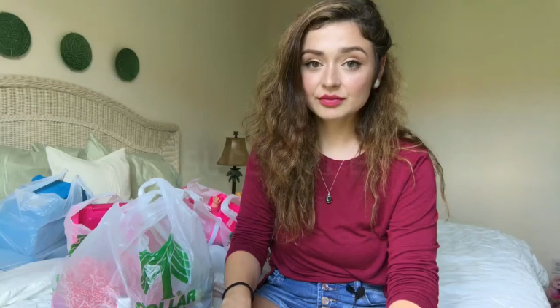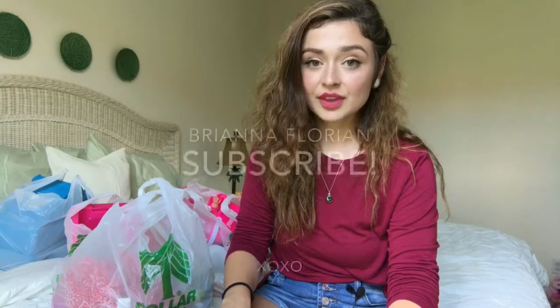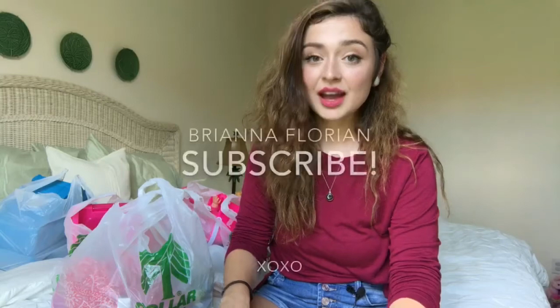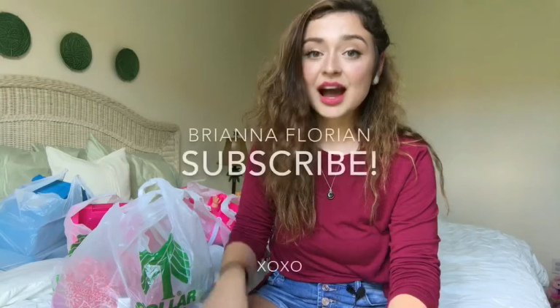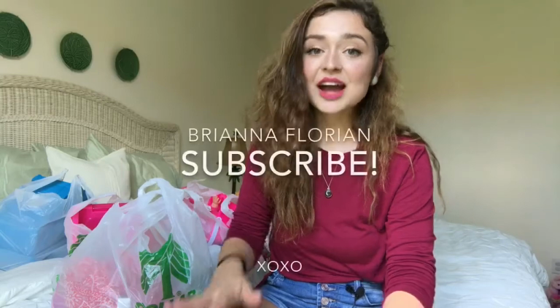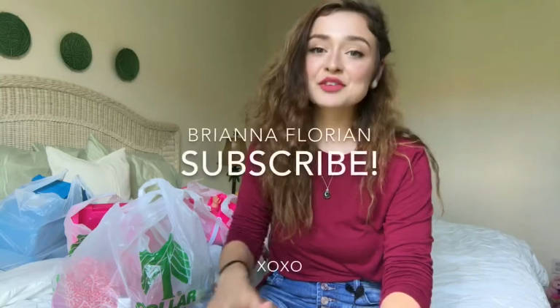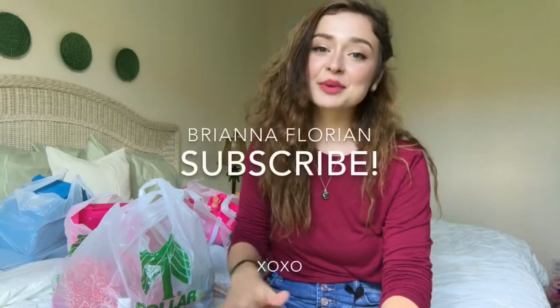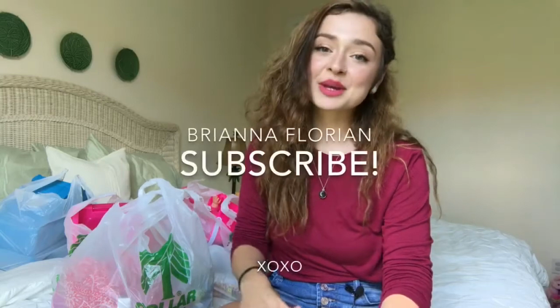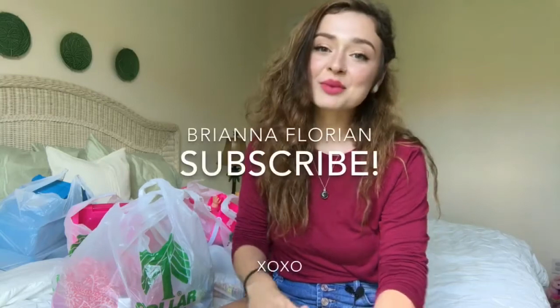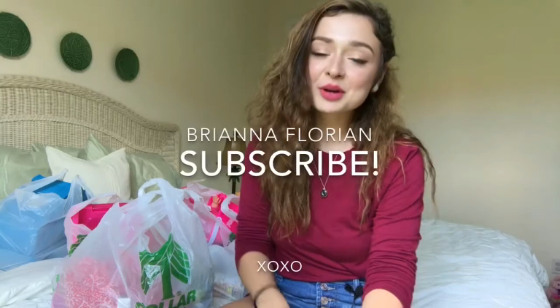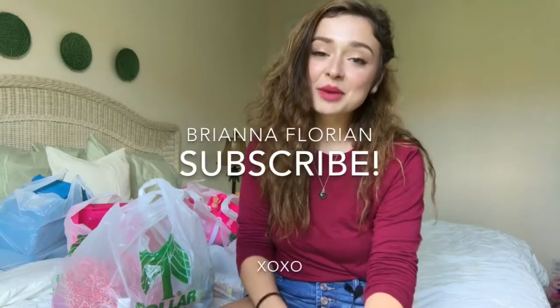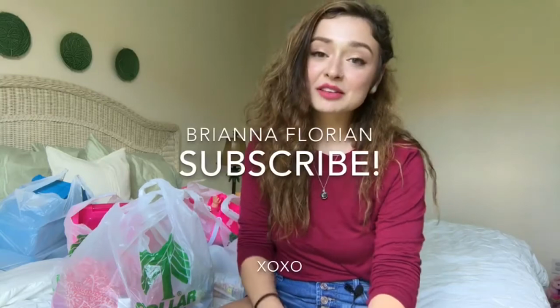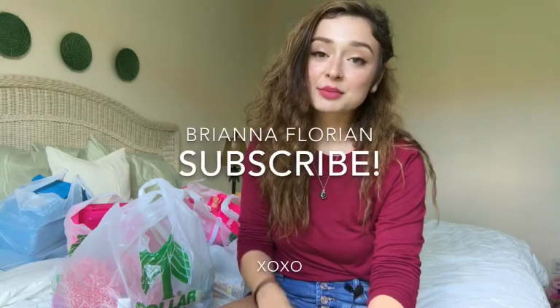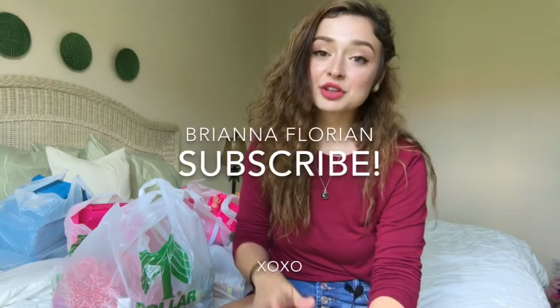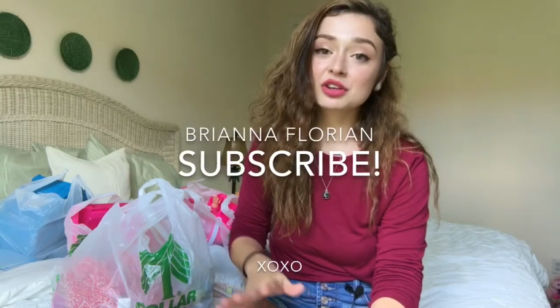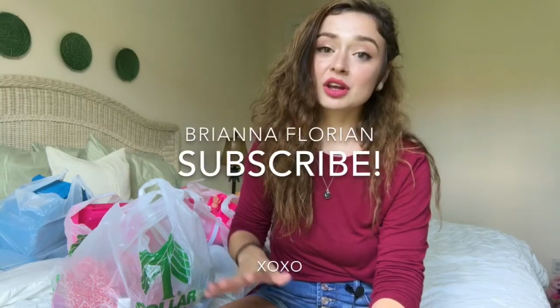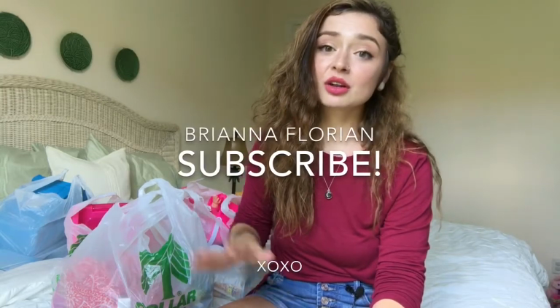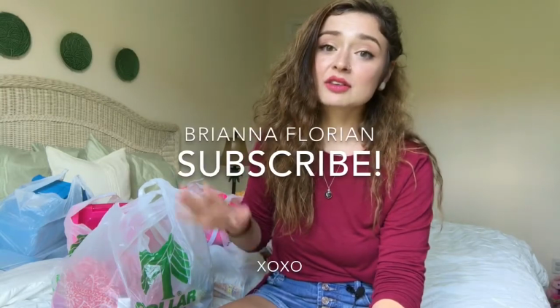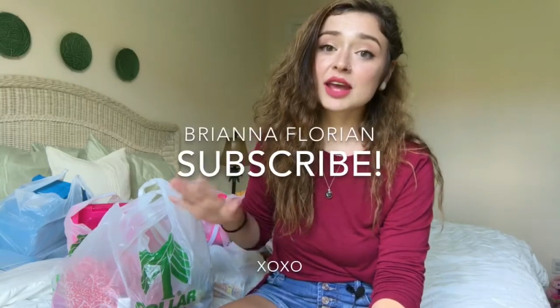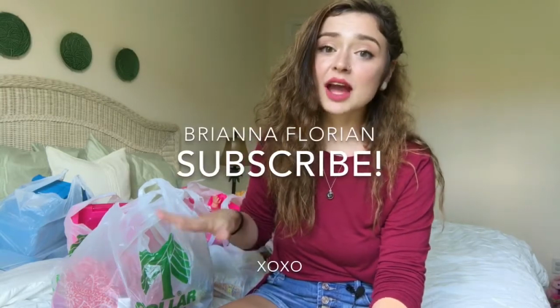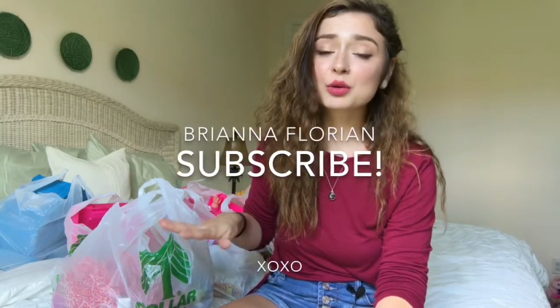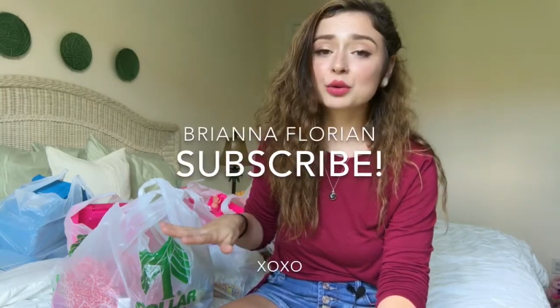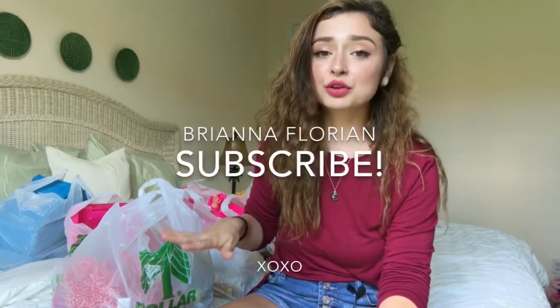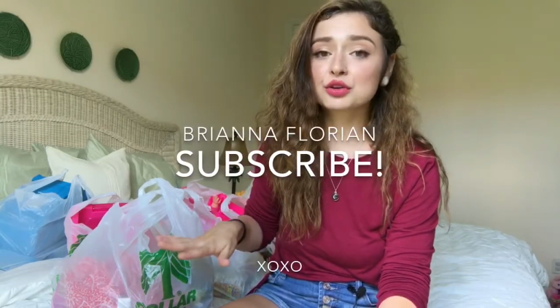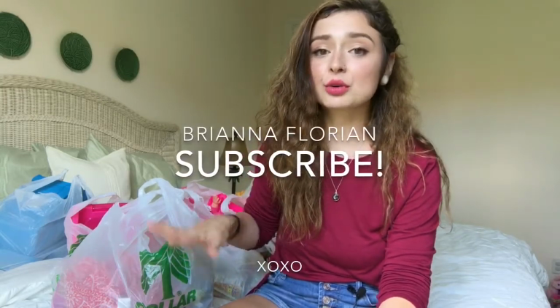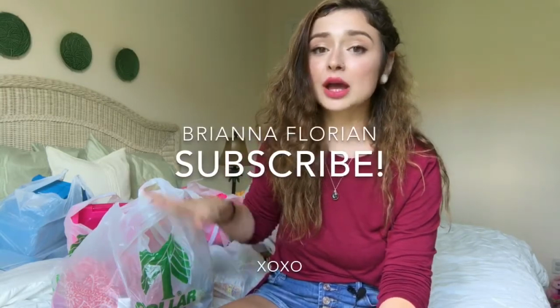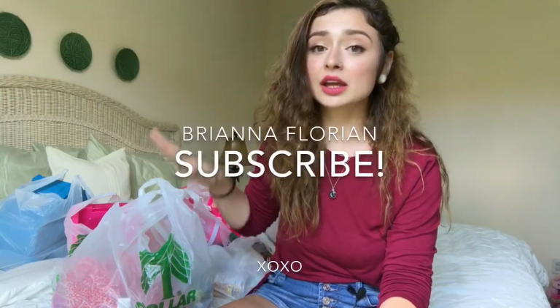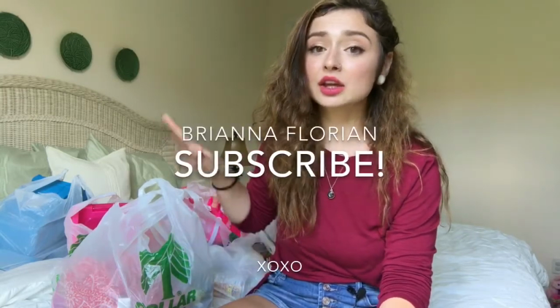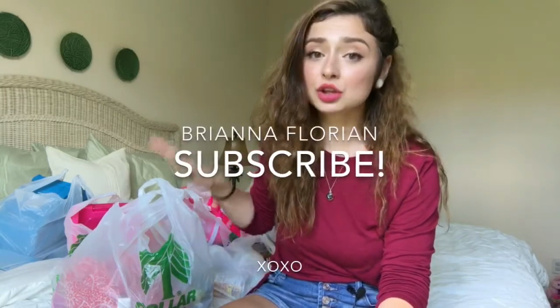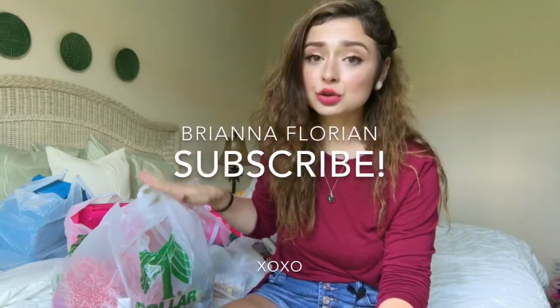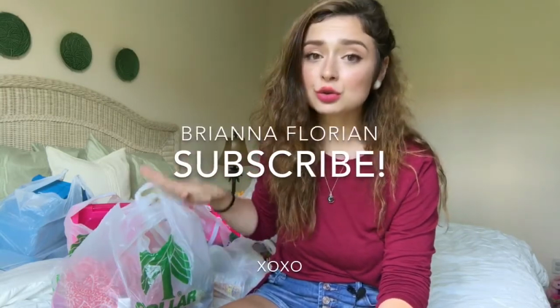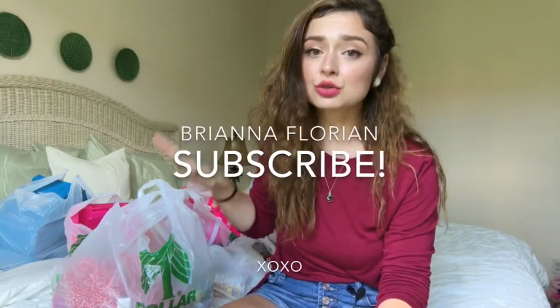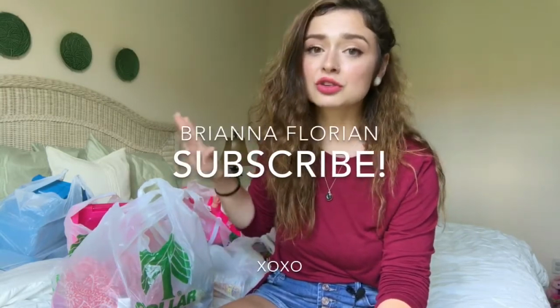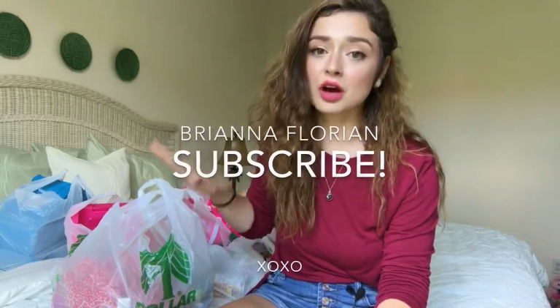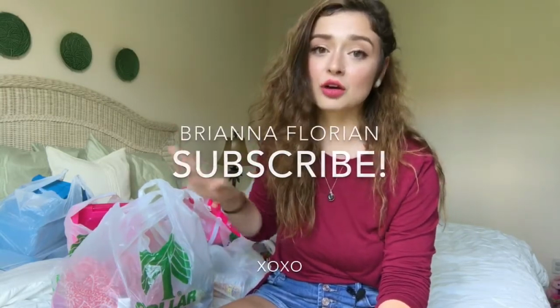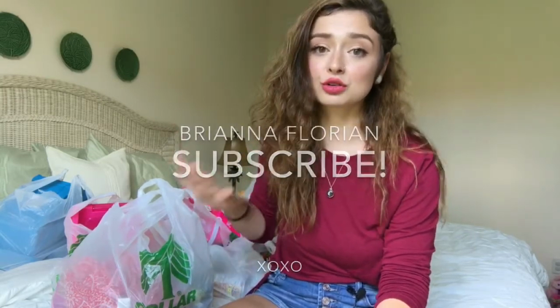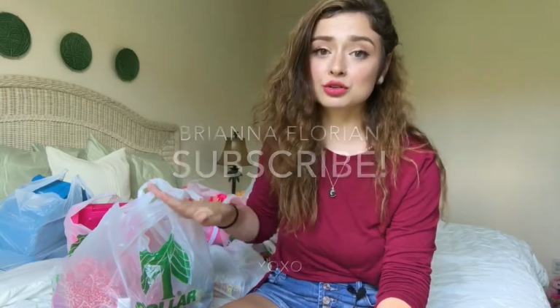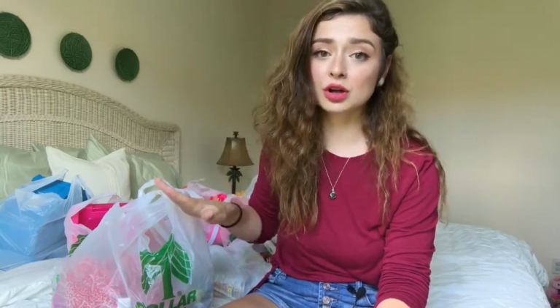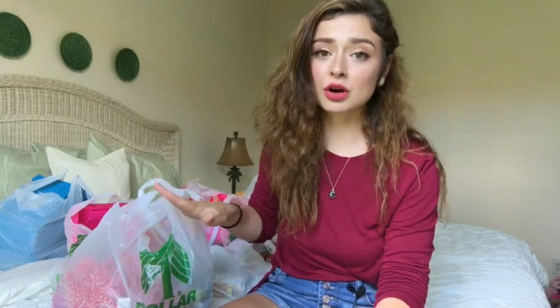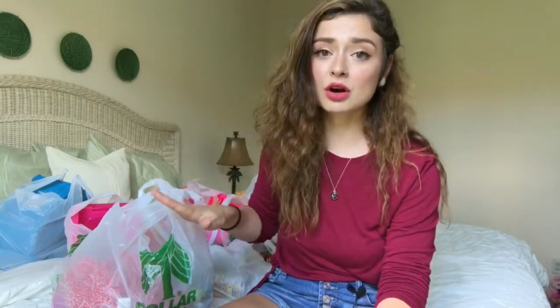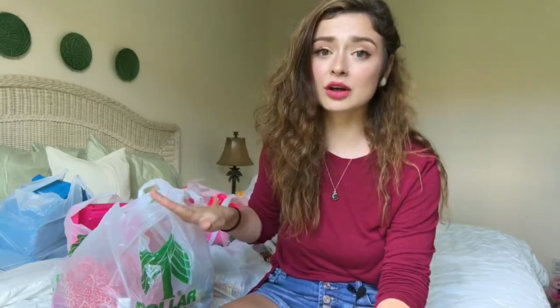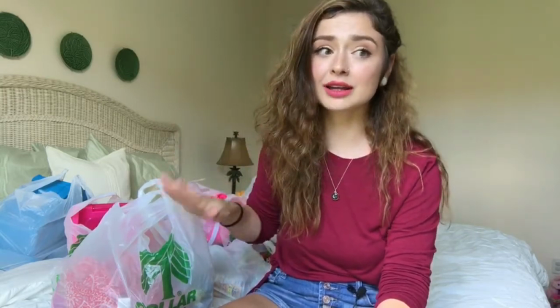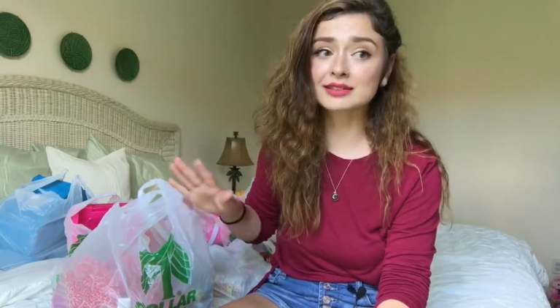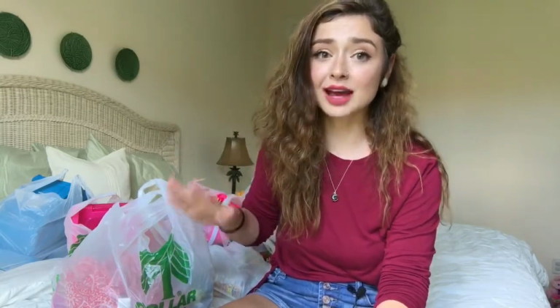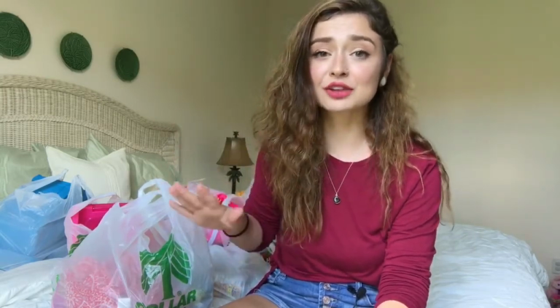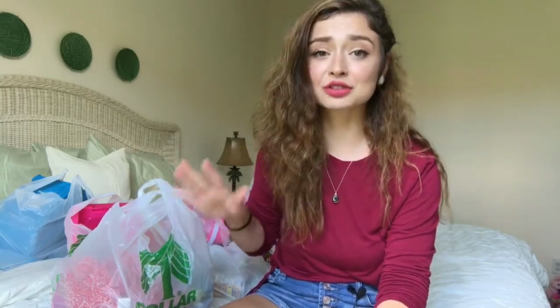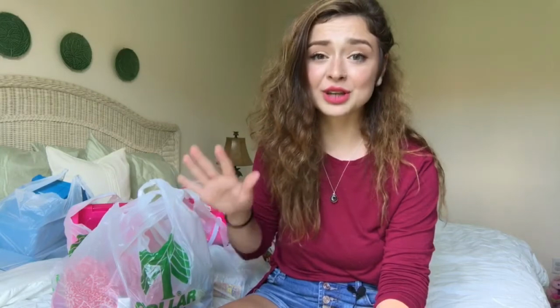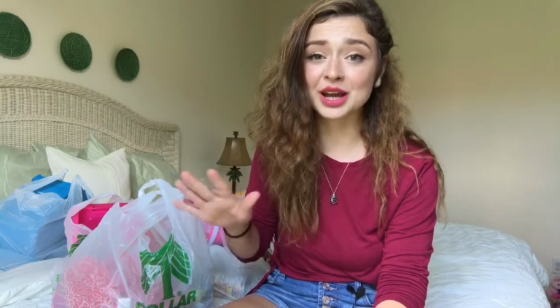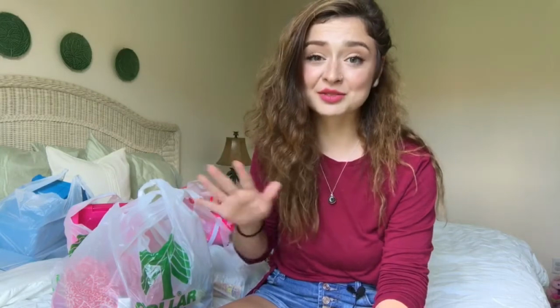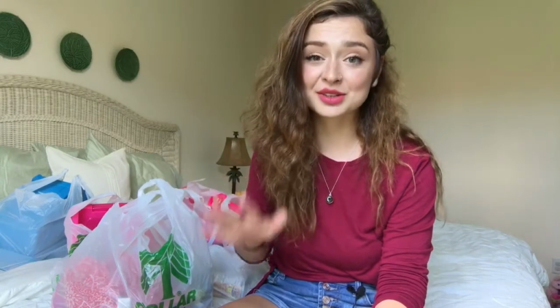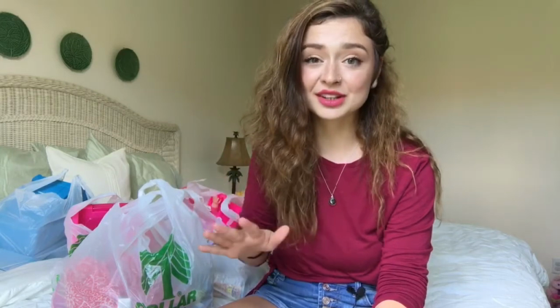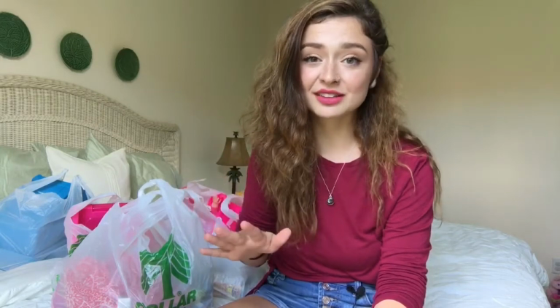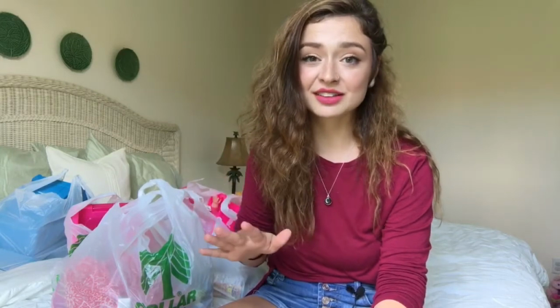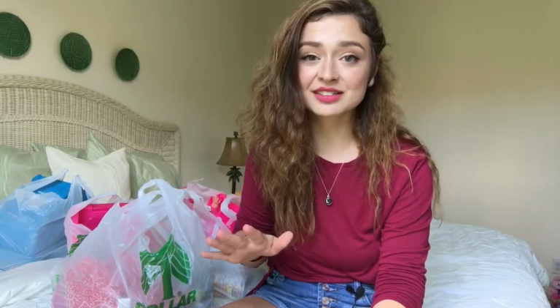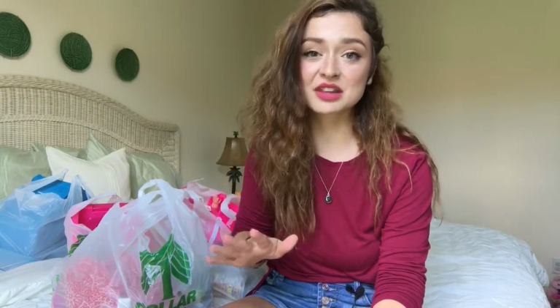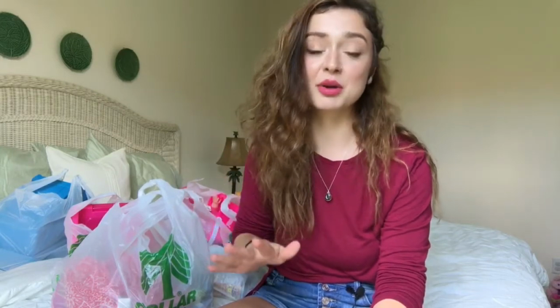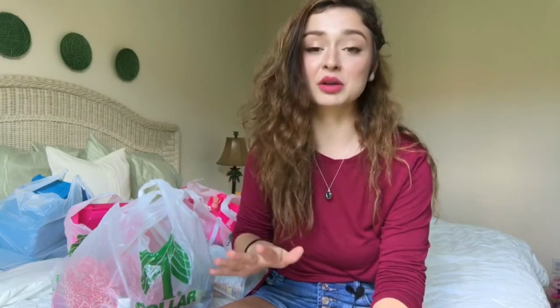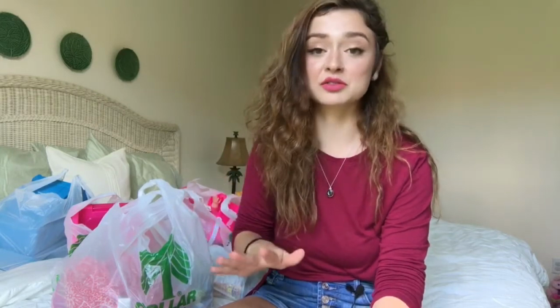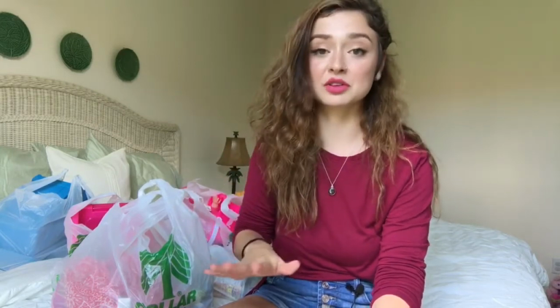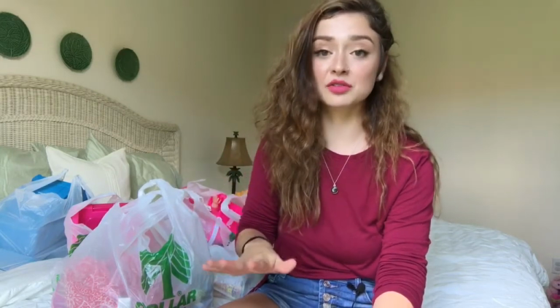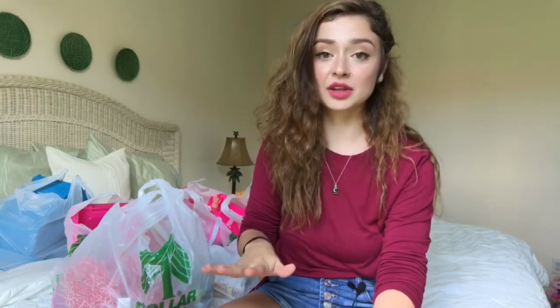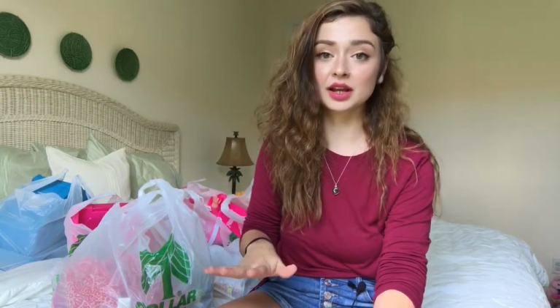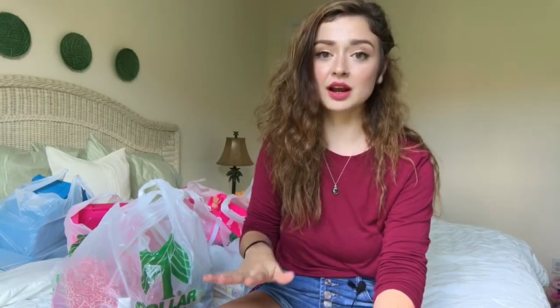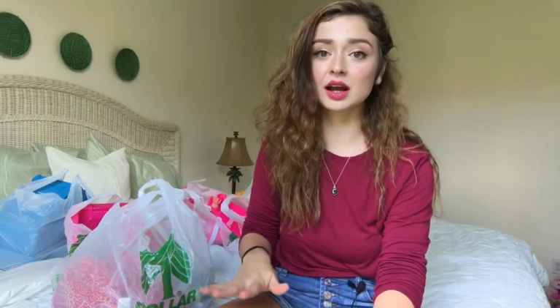Hi everybody, welcome back to my channel. Today I'm going to do a huge Dollar Tree haul. It's actually kind of ridiculous, the amount of stuff that I got.